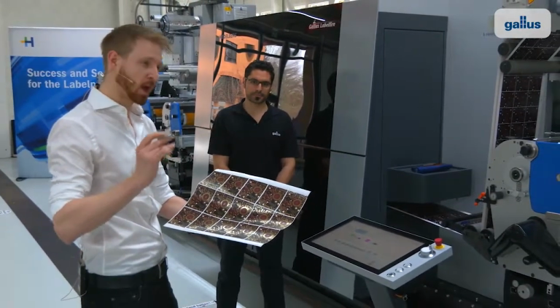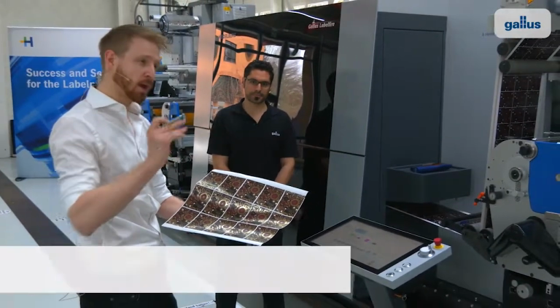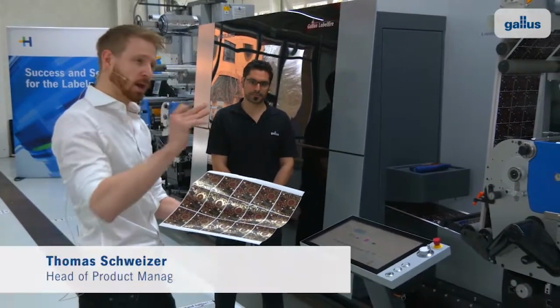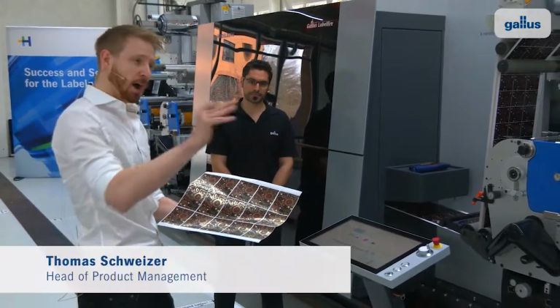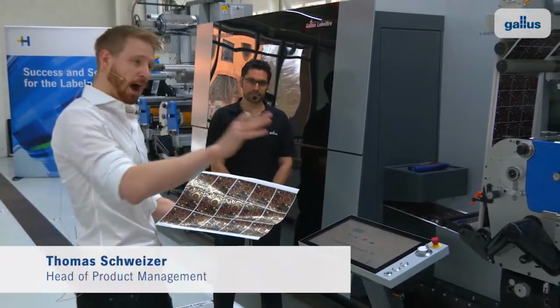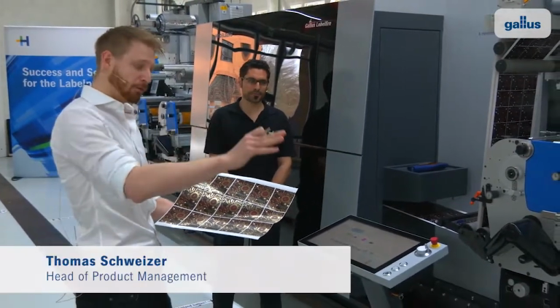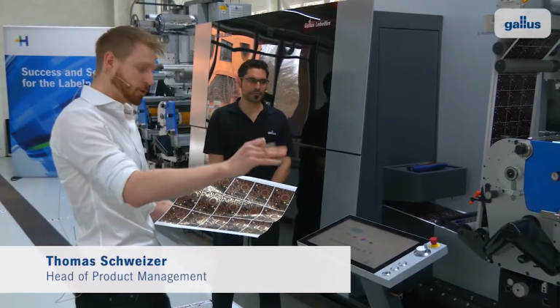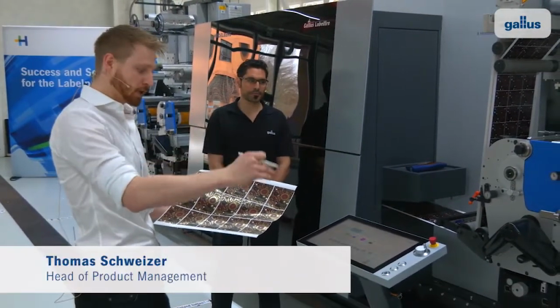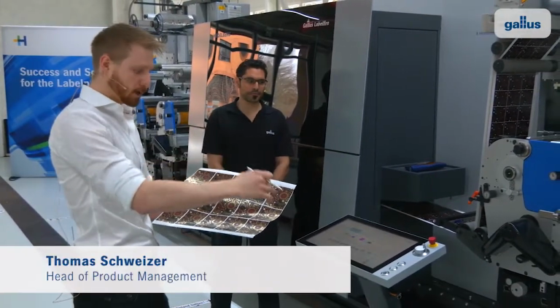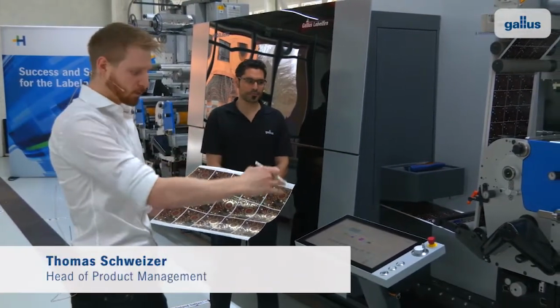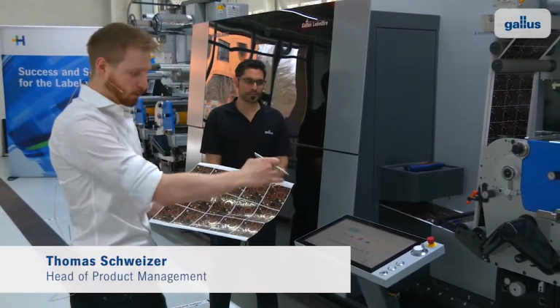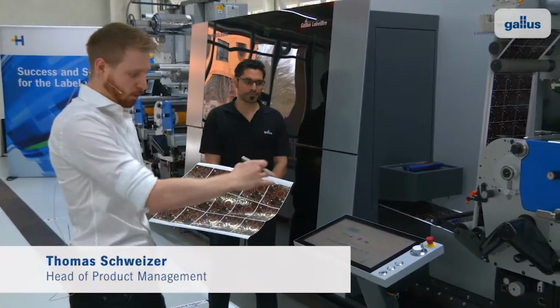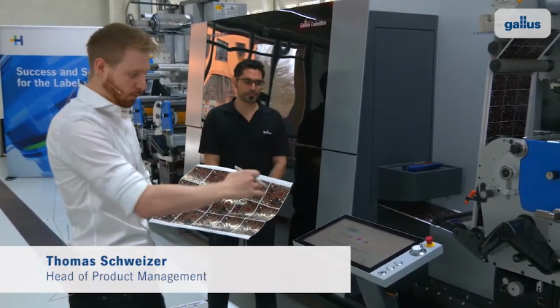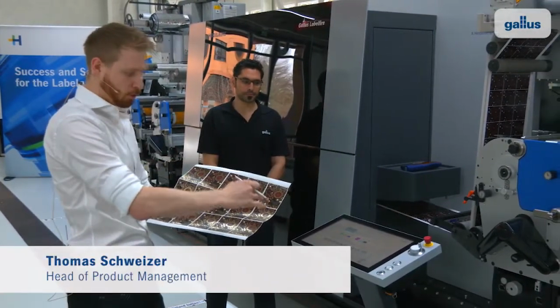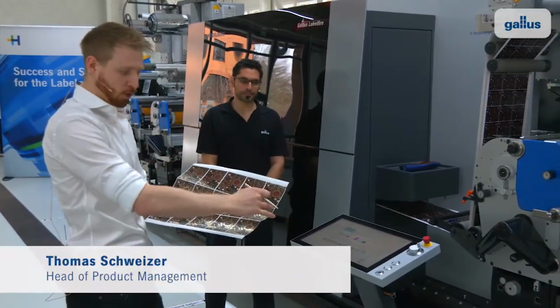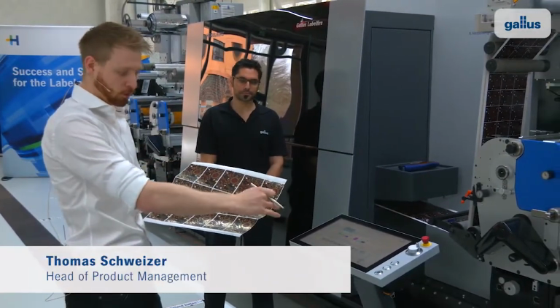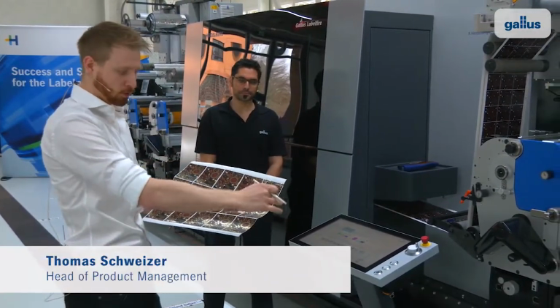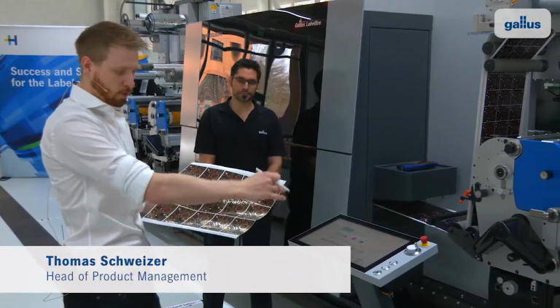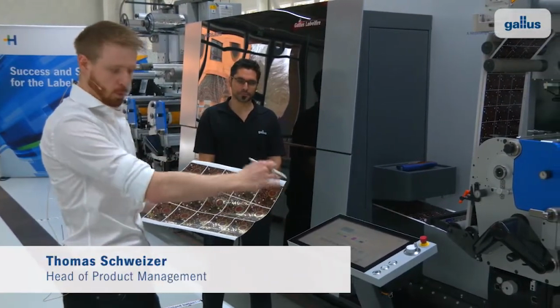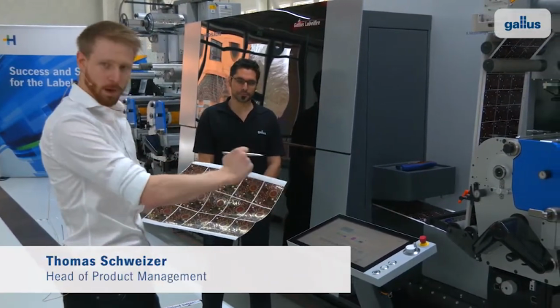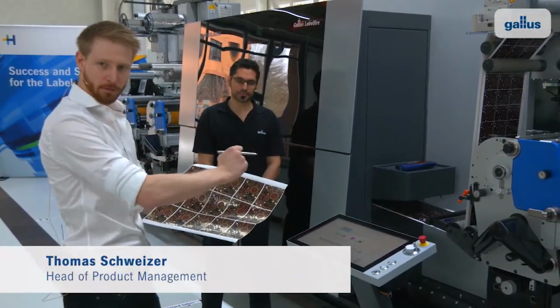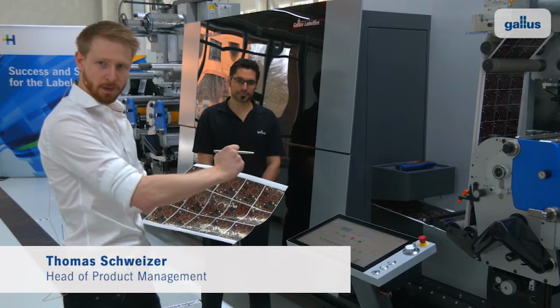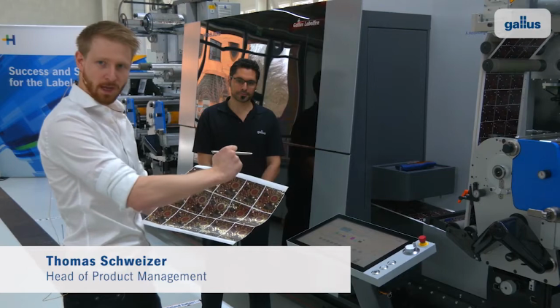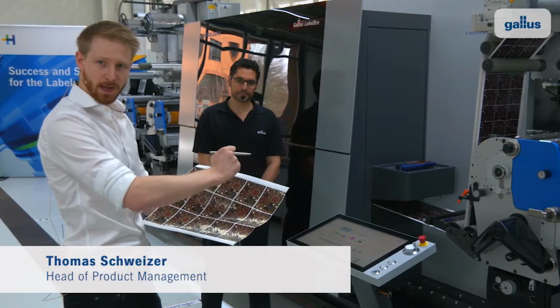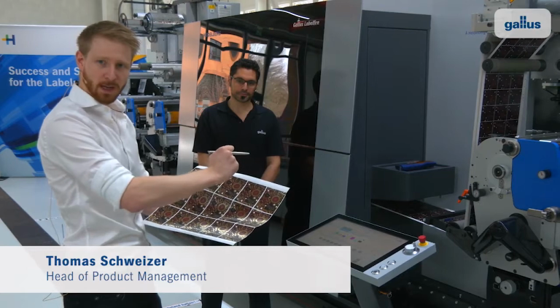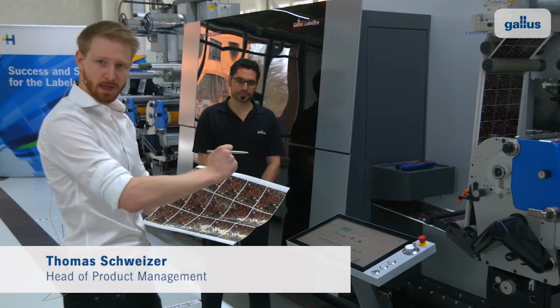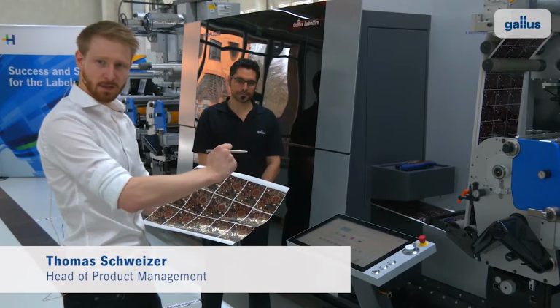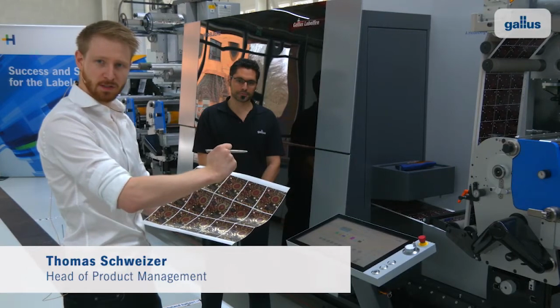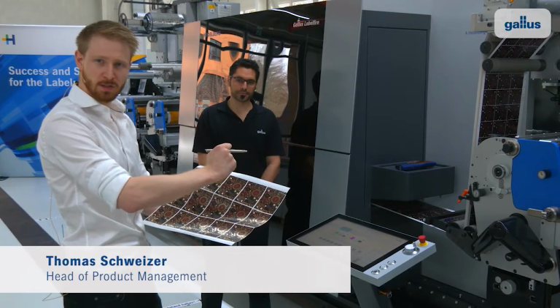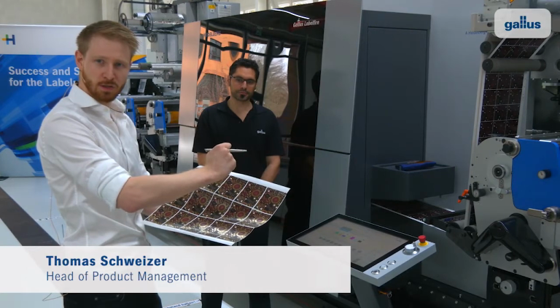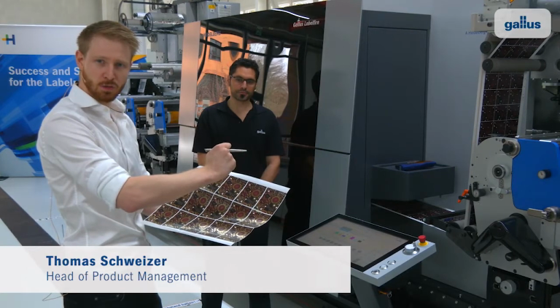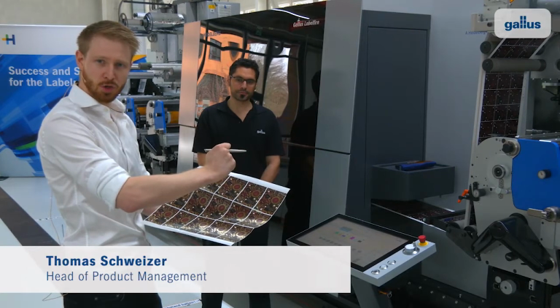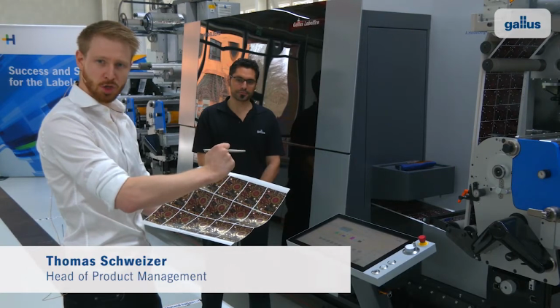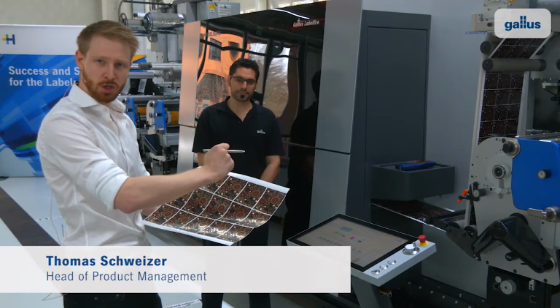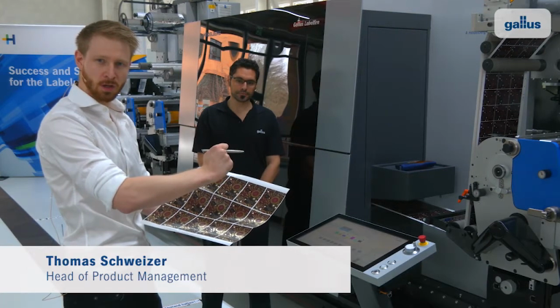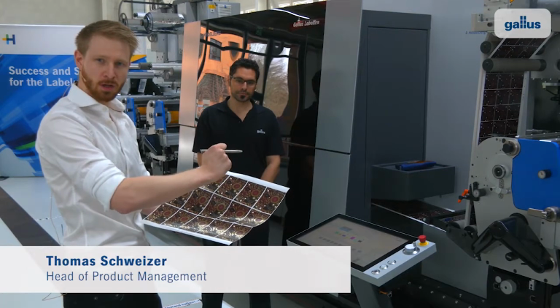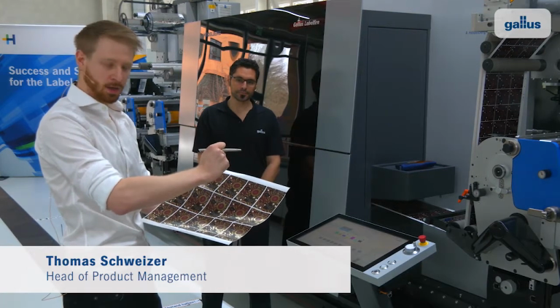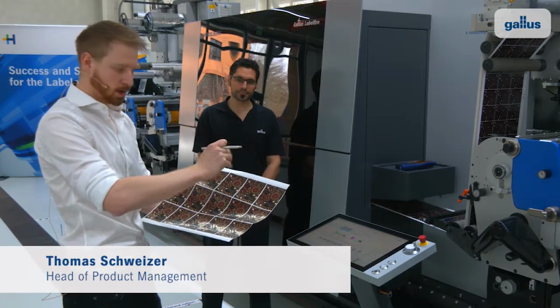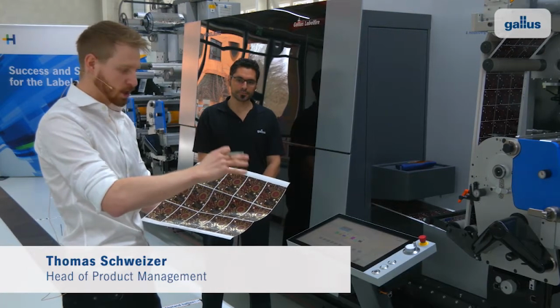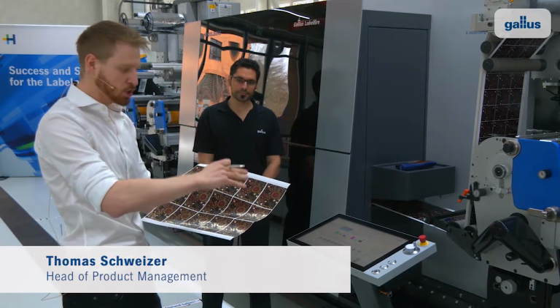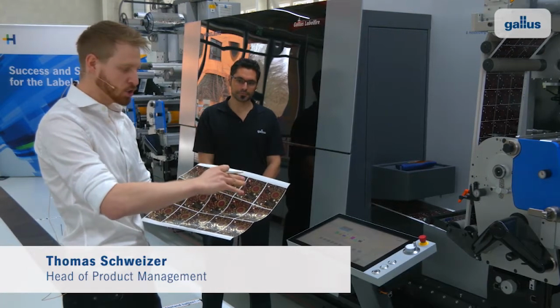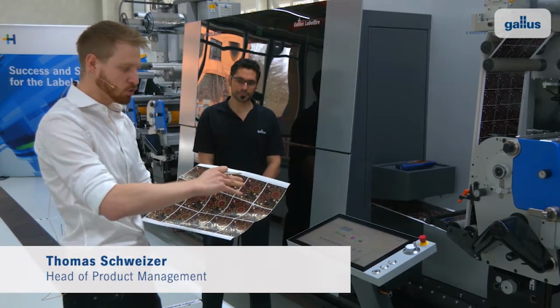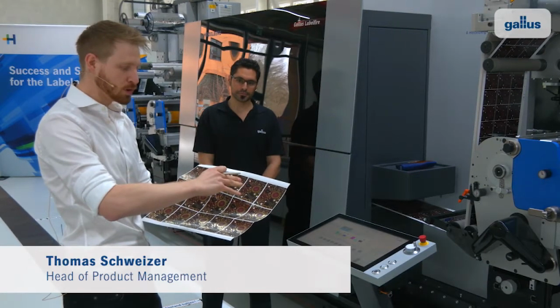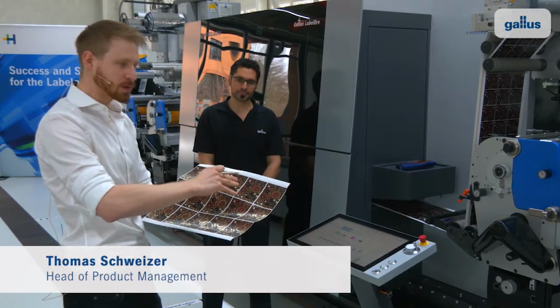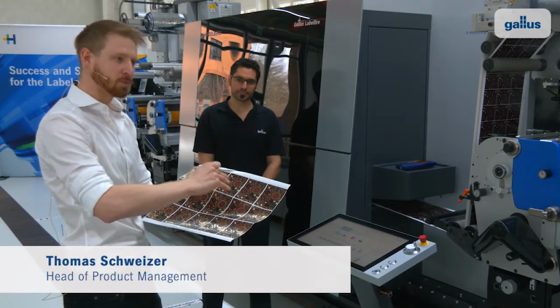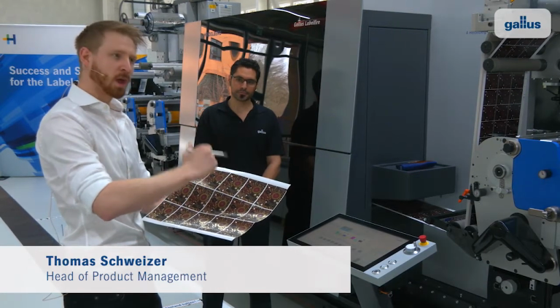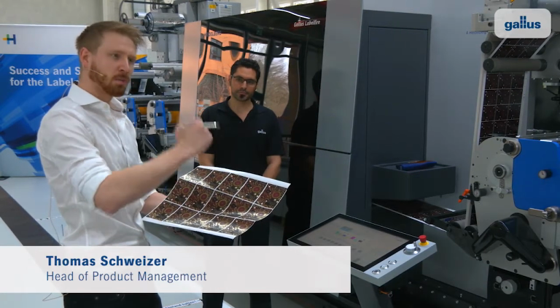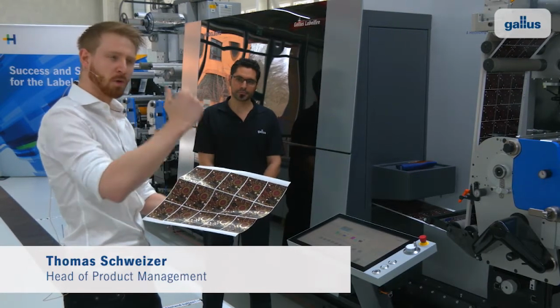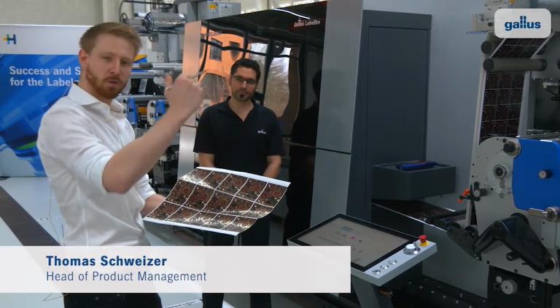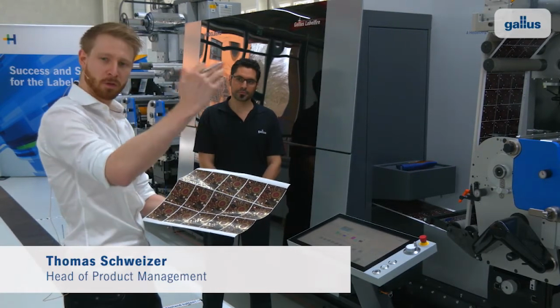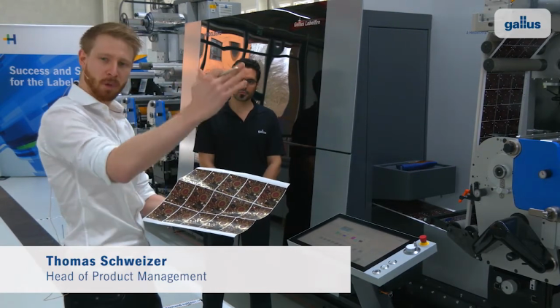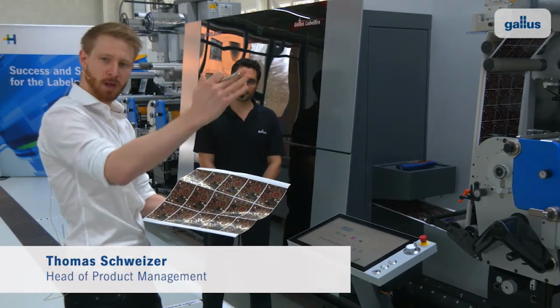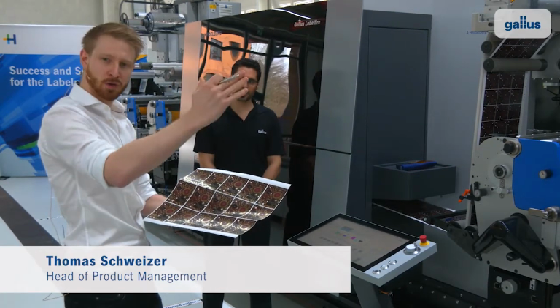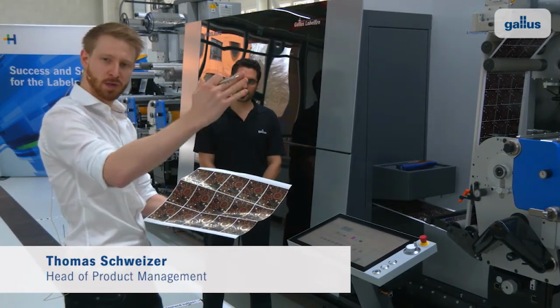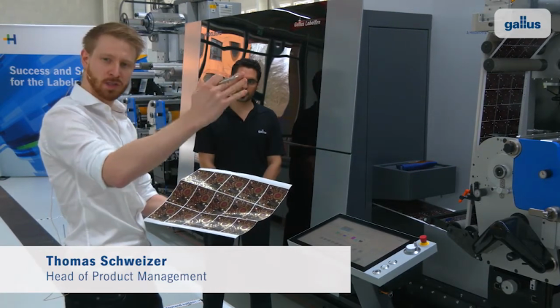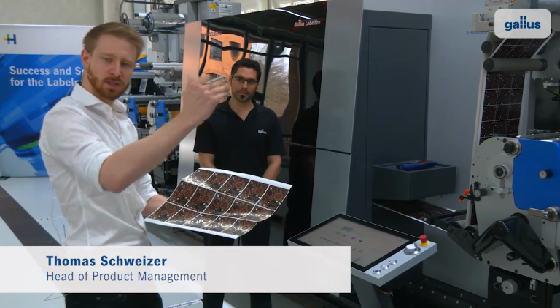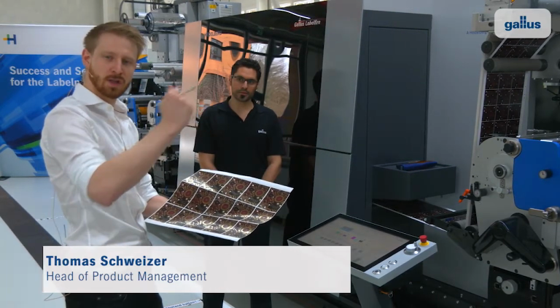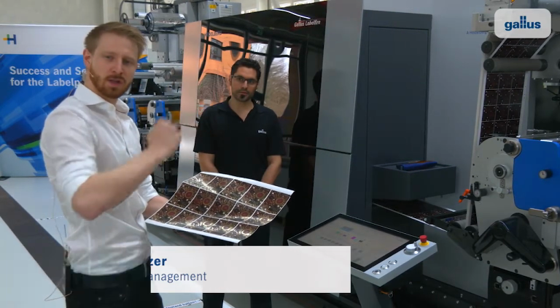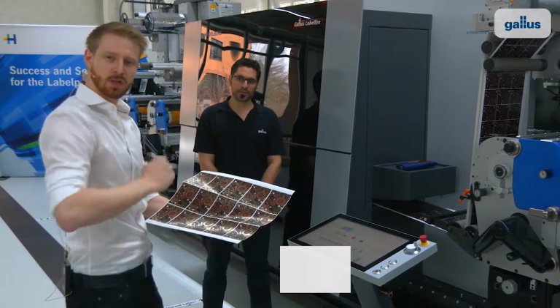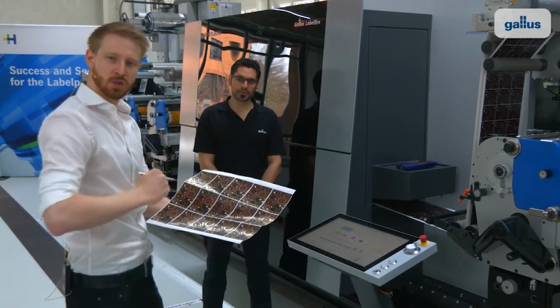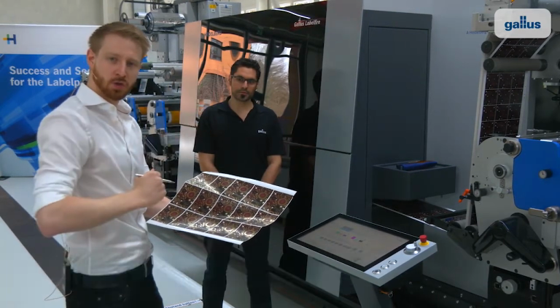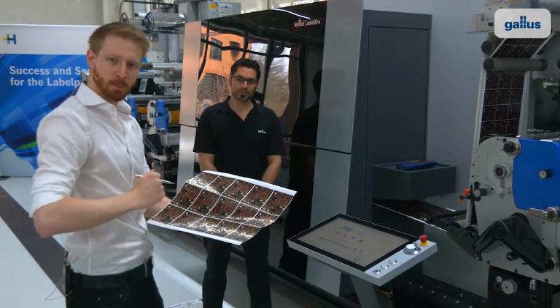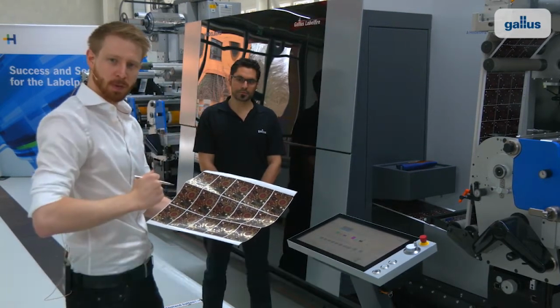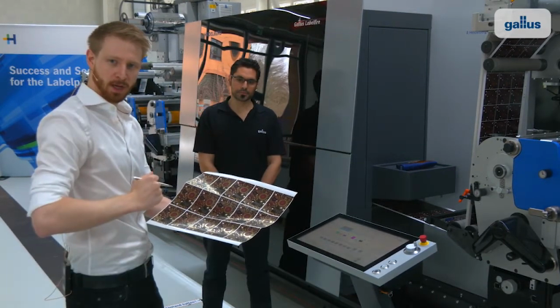After that of course we have the die cutting solution in use with the matrix stripping.